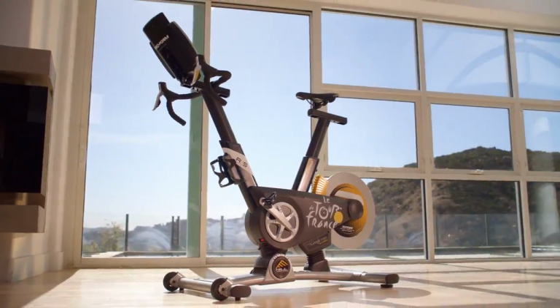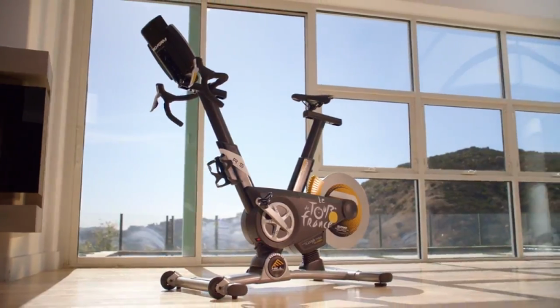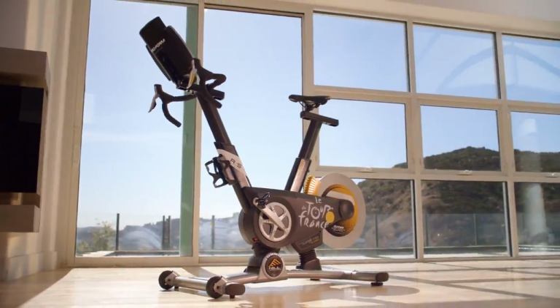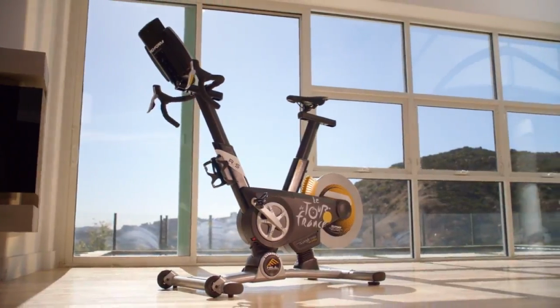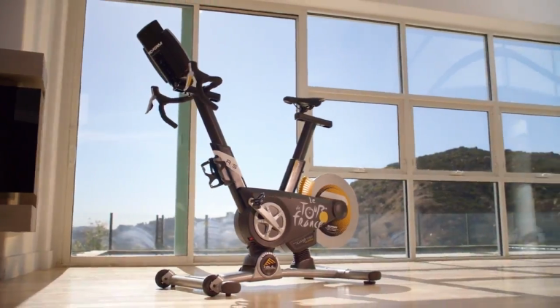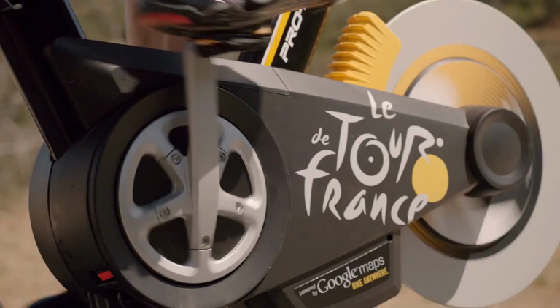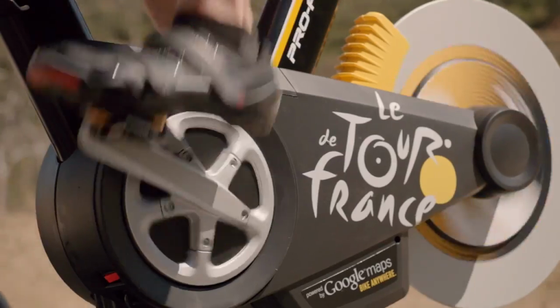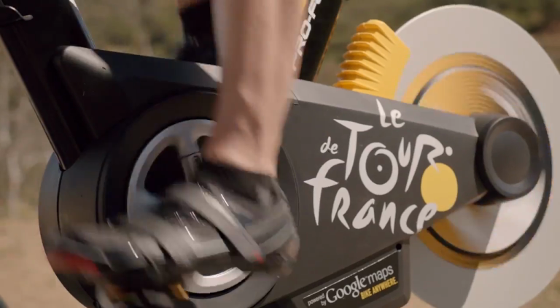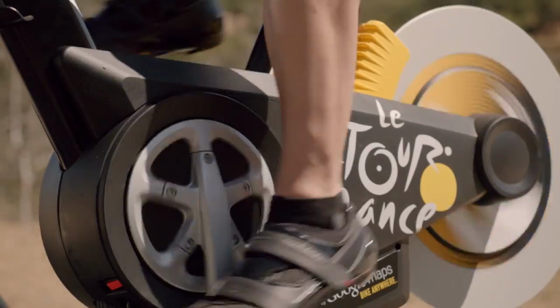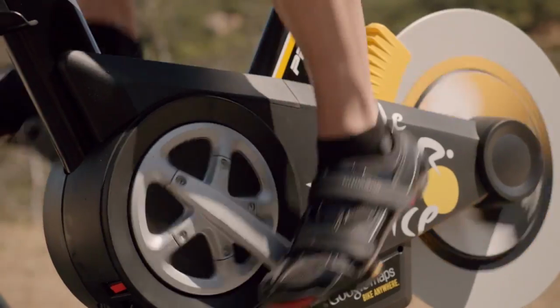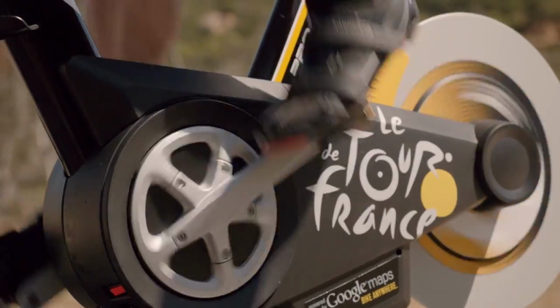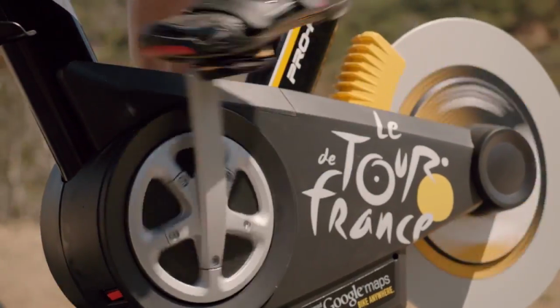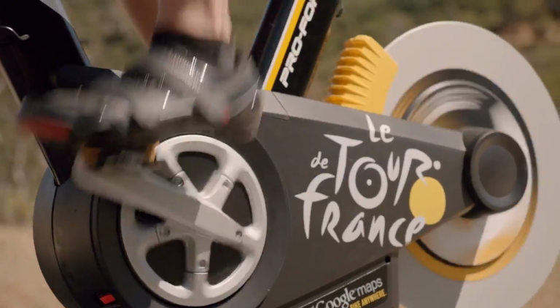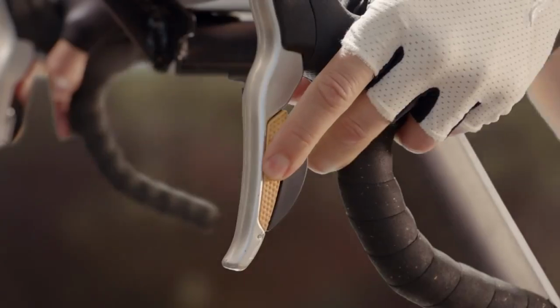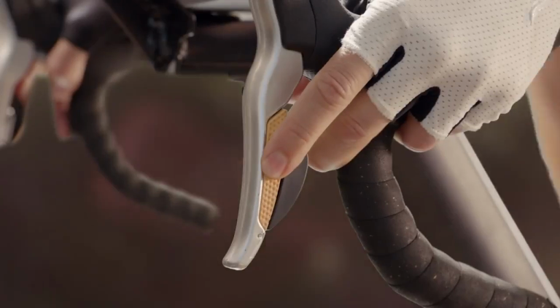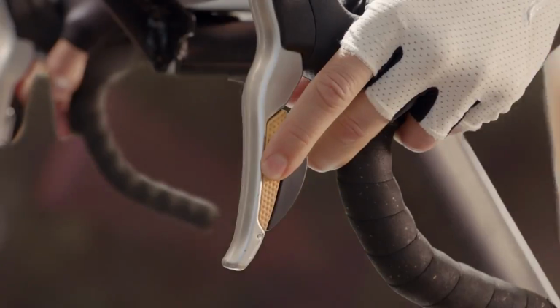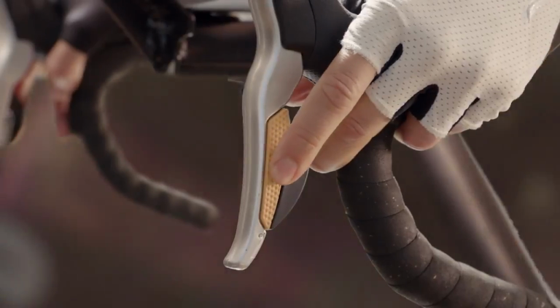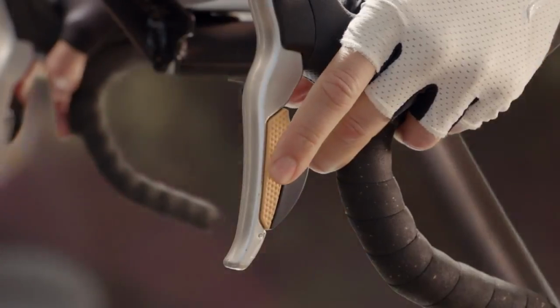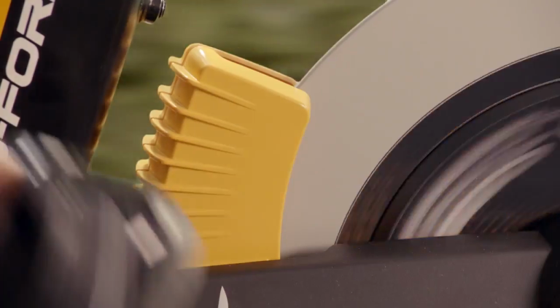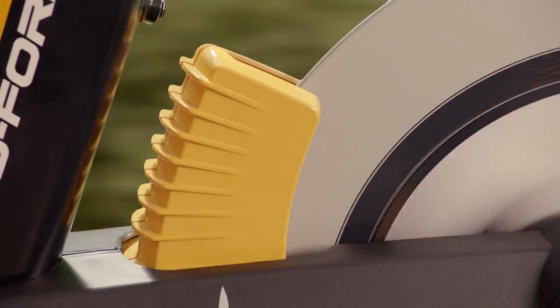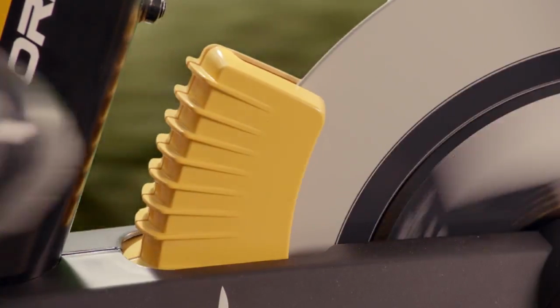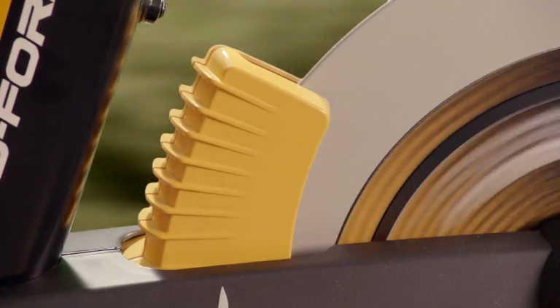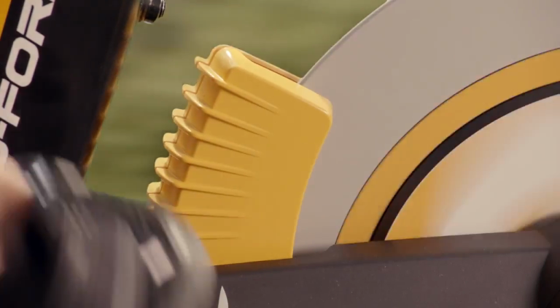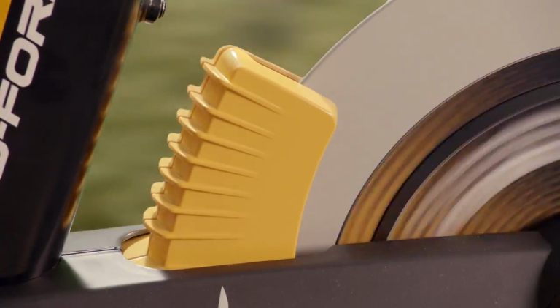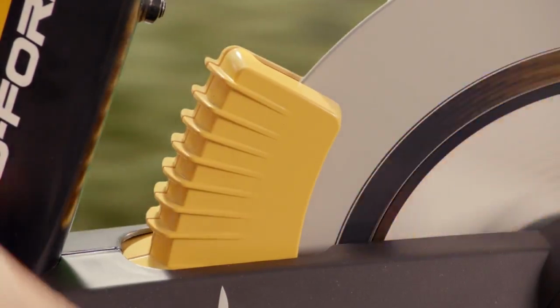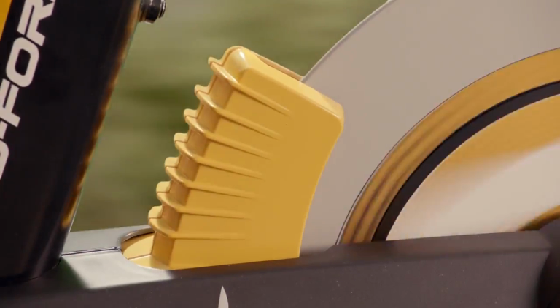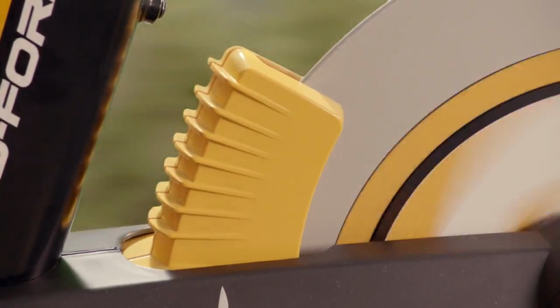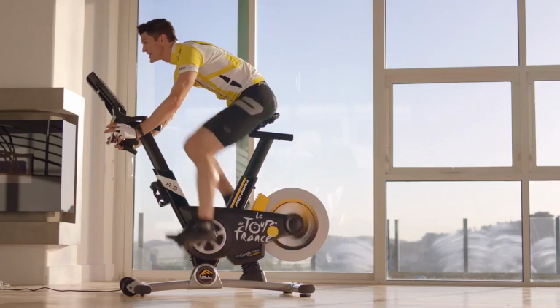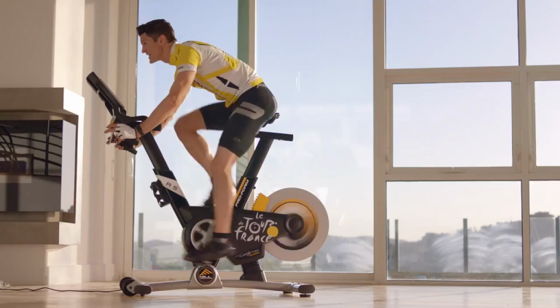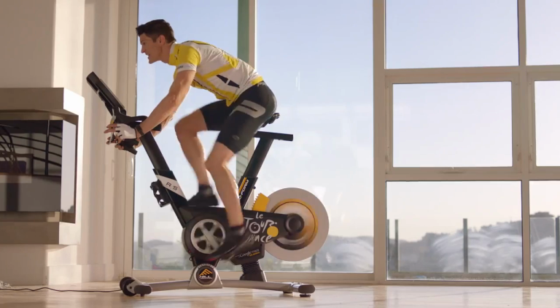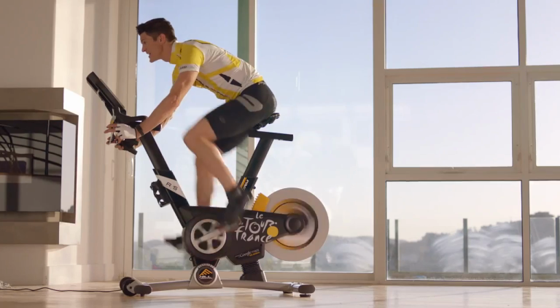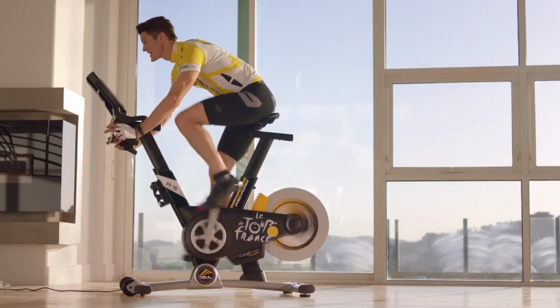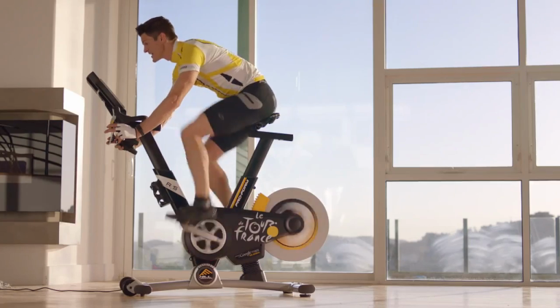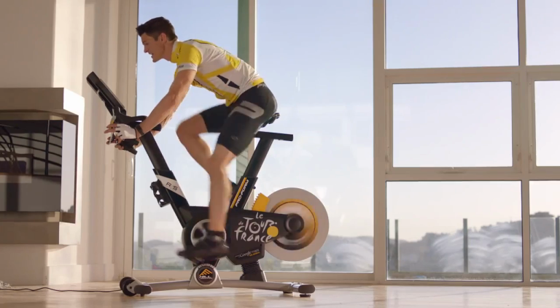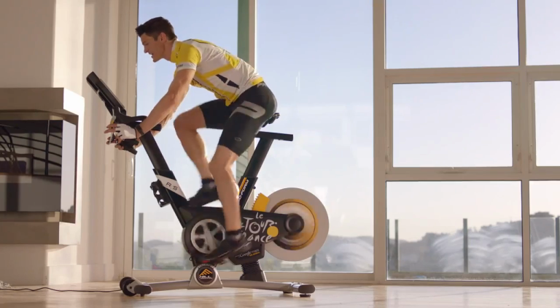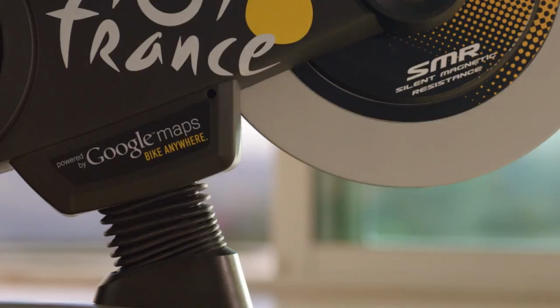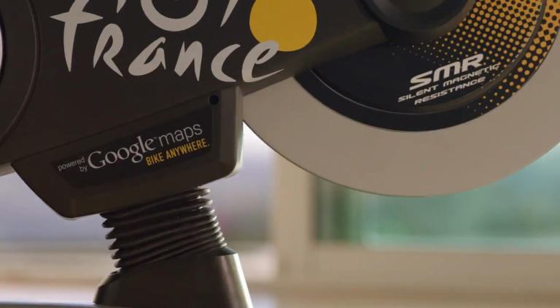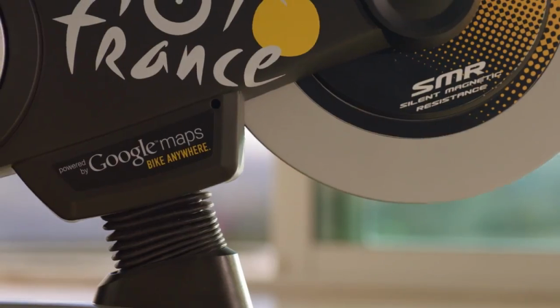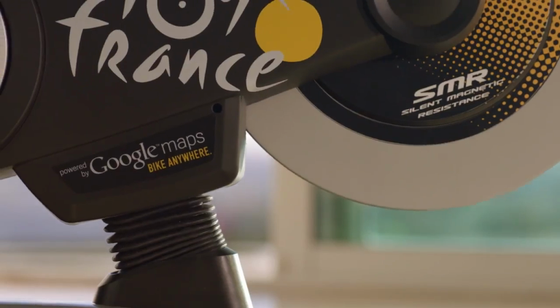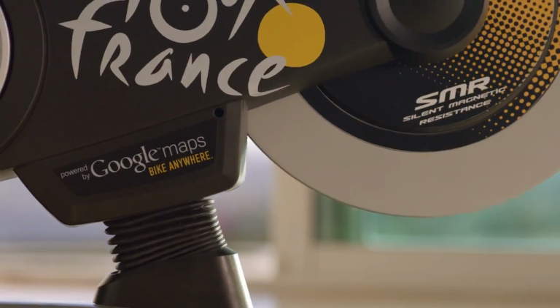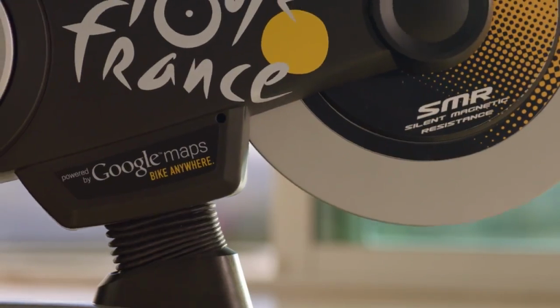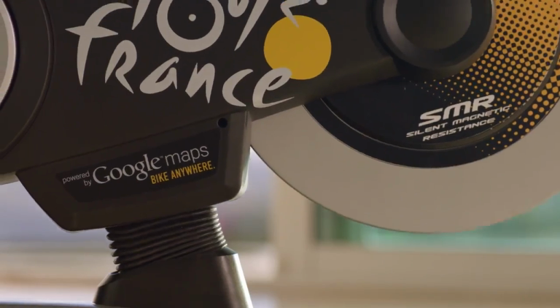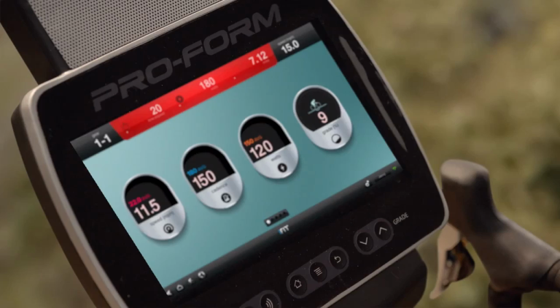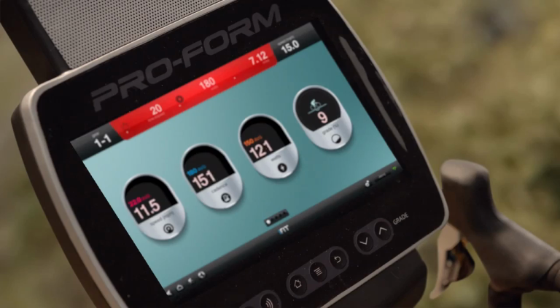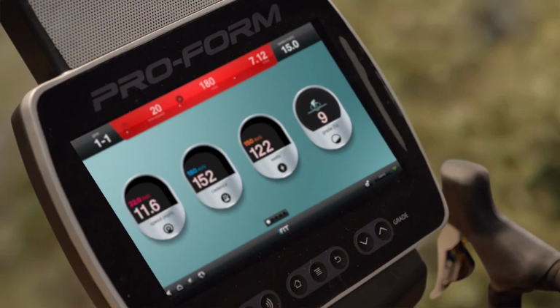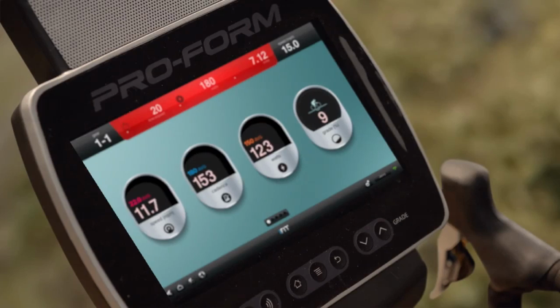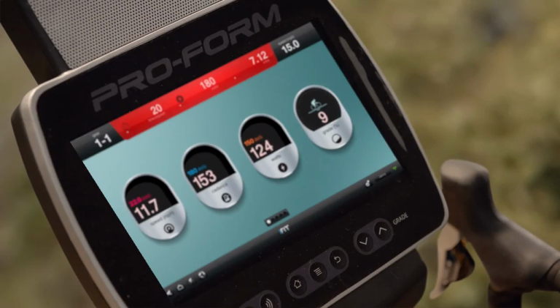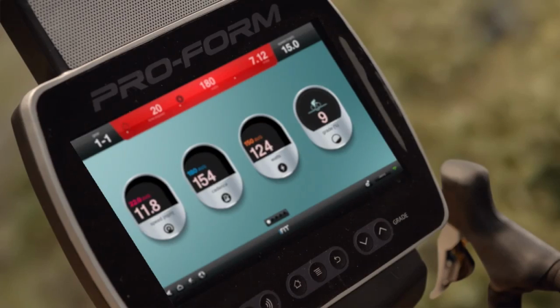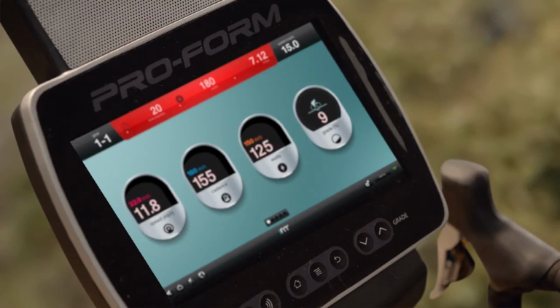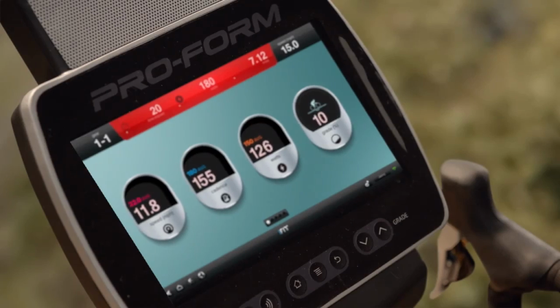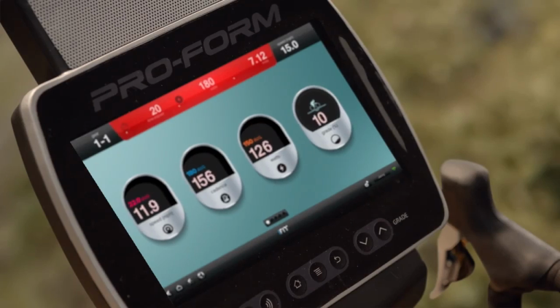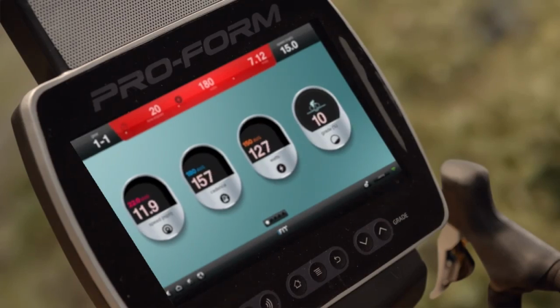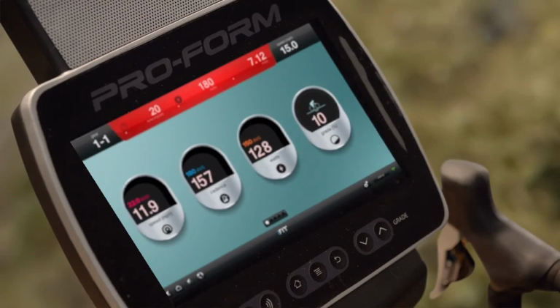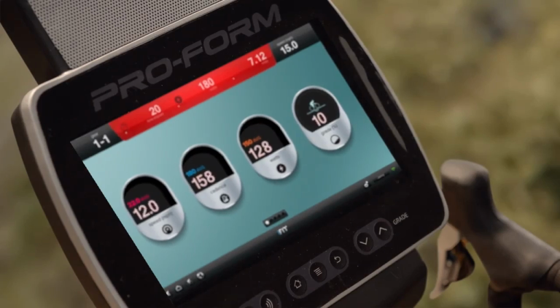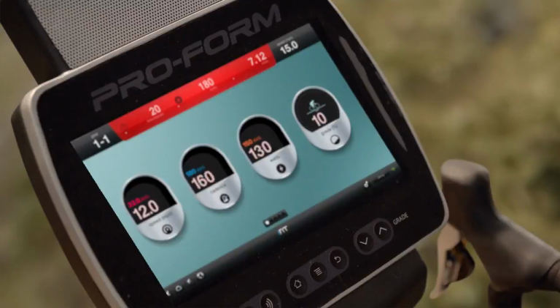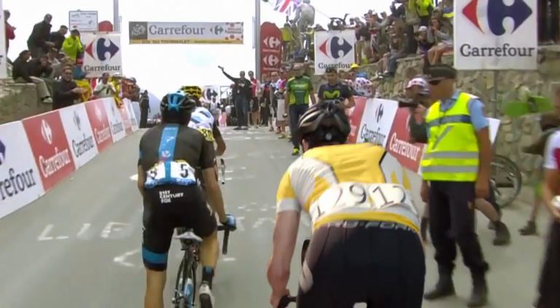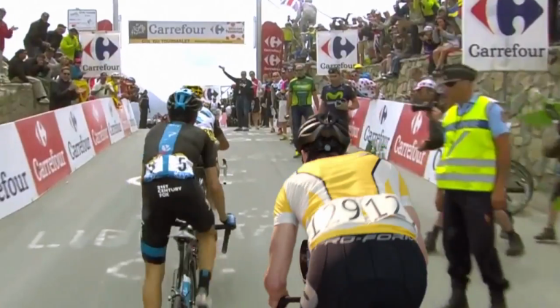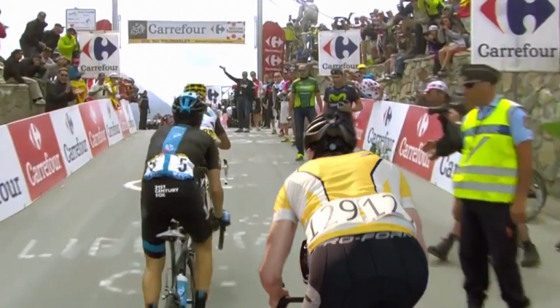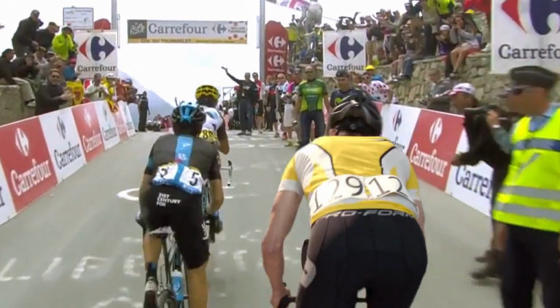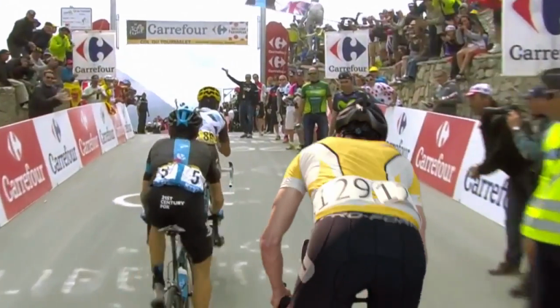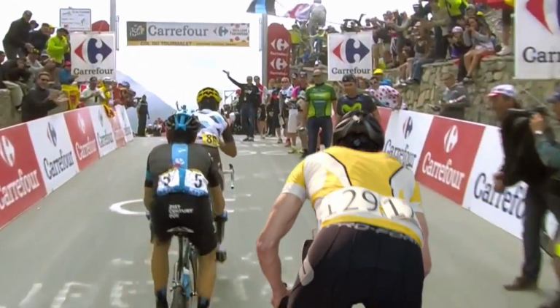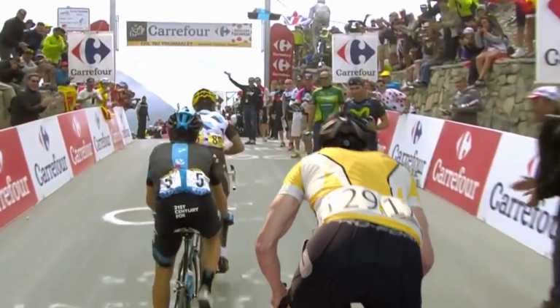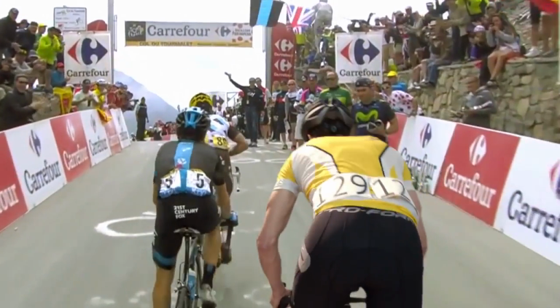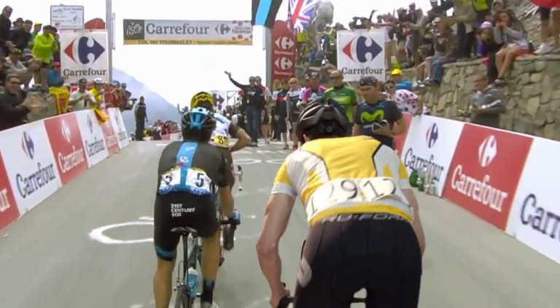The ProForm TDF automatically adjusts resistance, incline, and decline. And with a built-in power meter, you'll know your exact output.